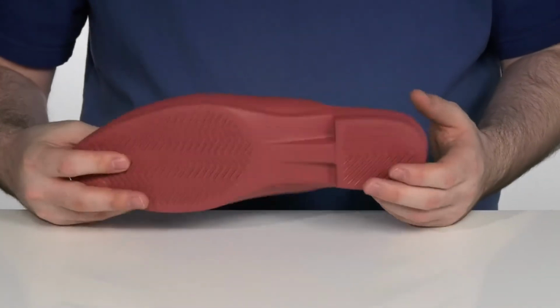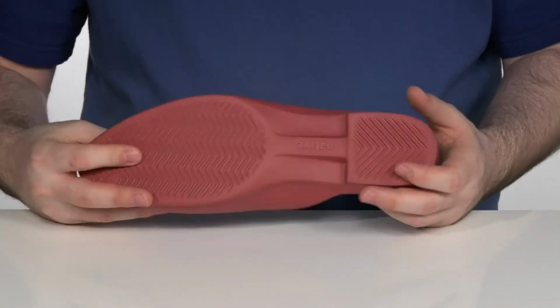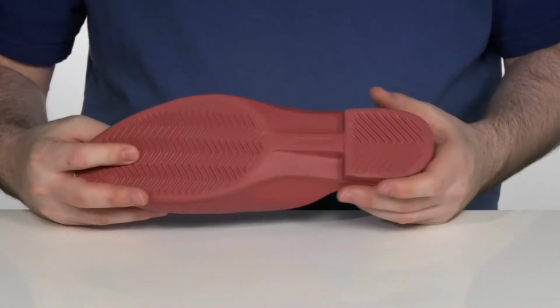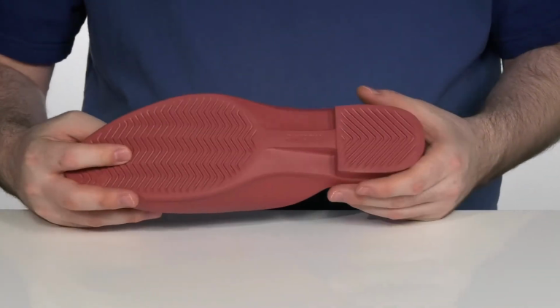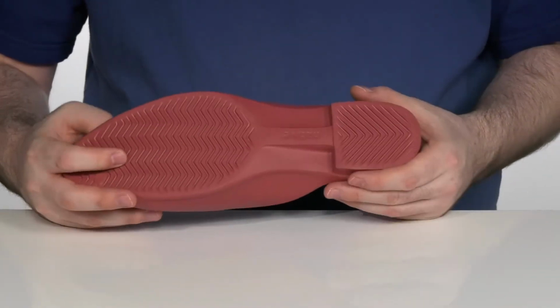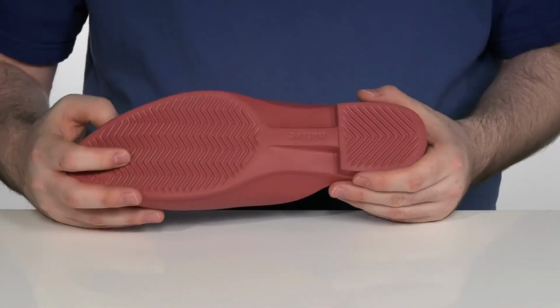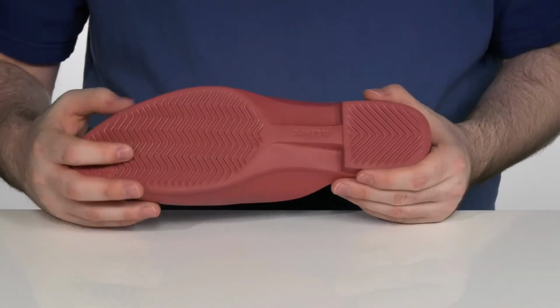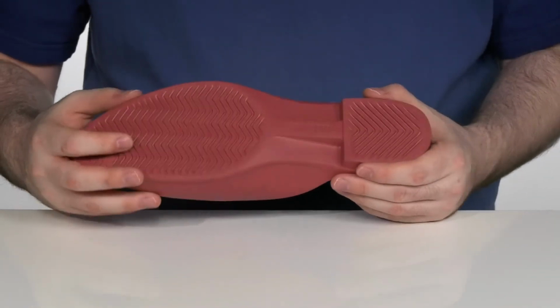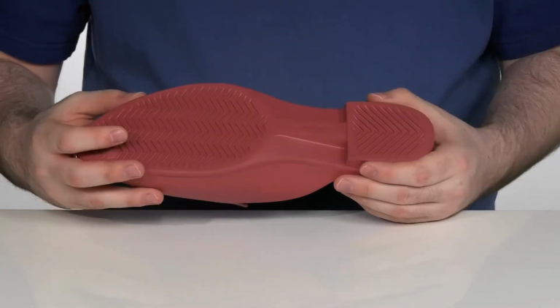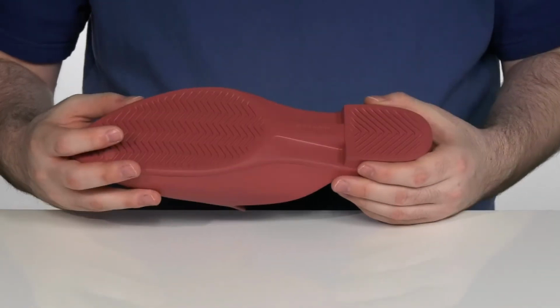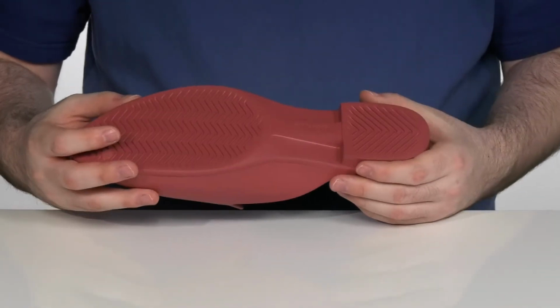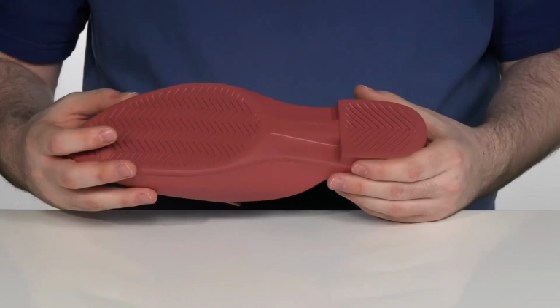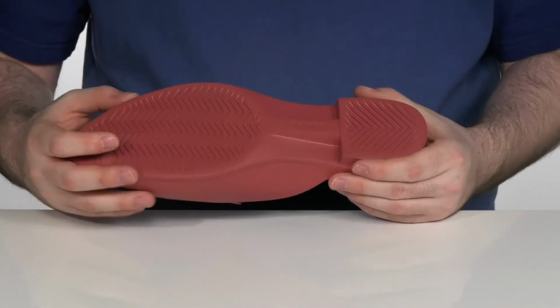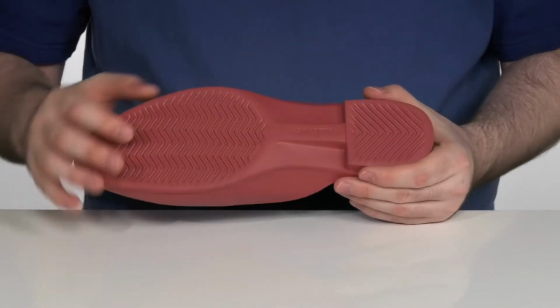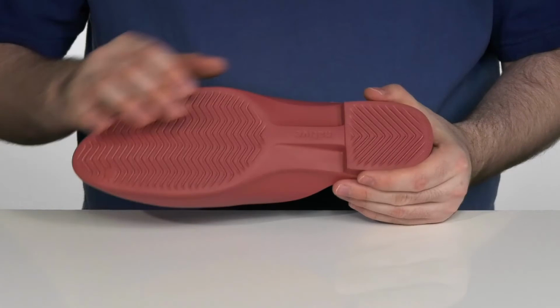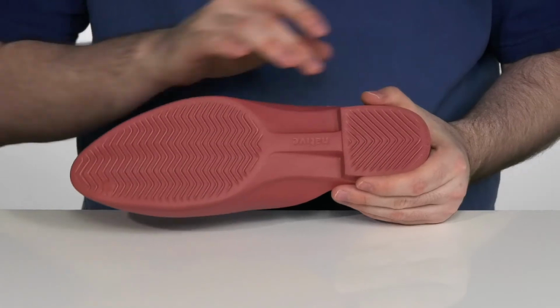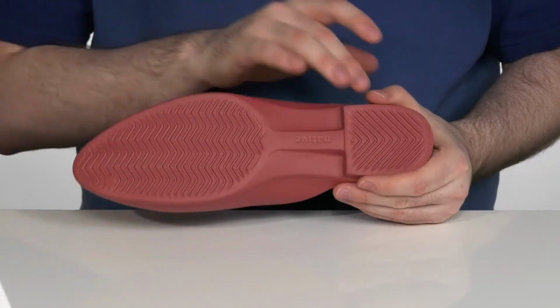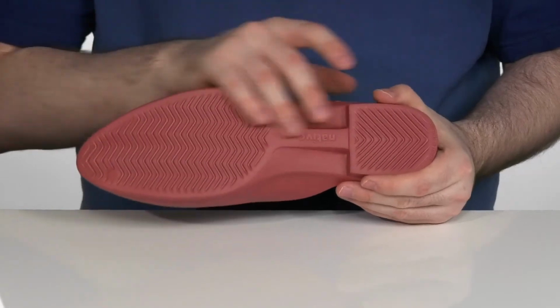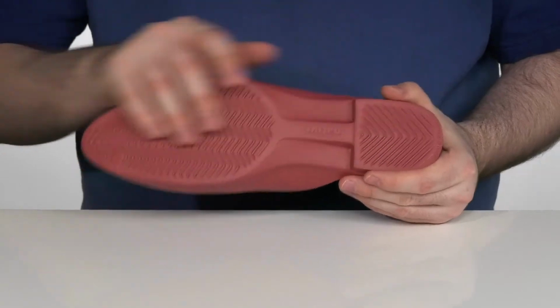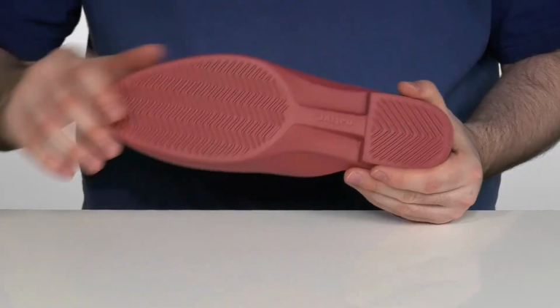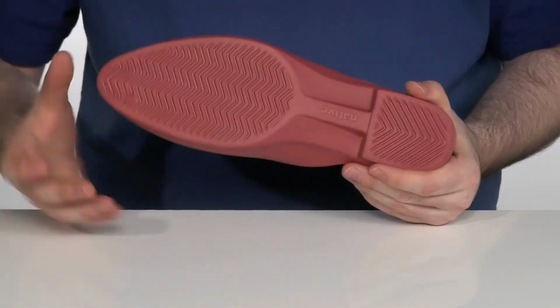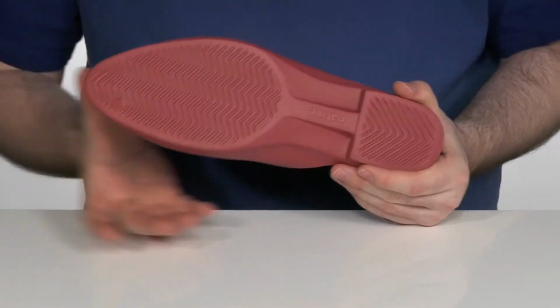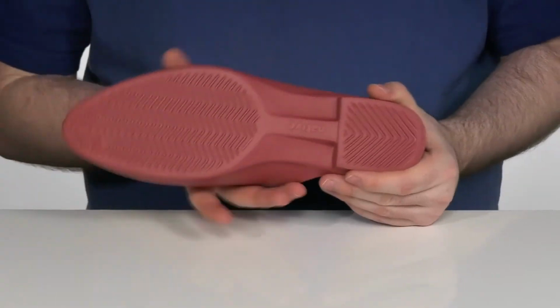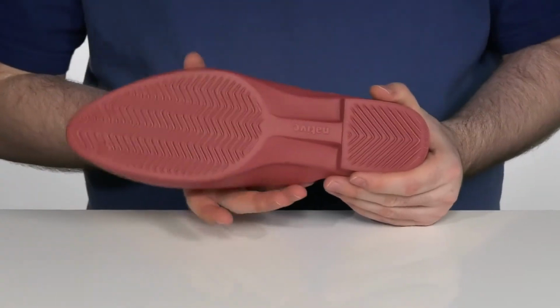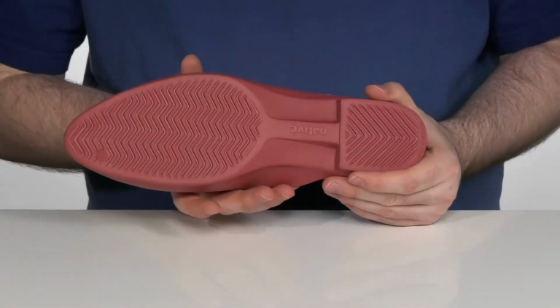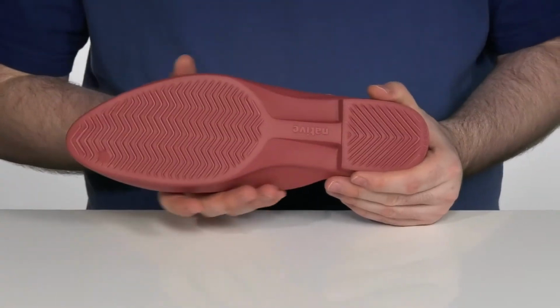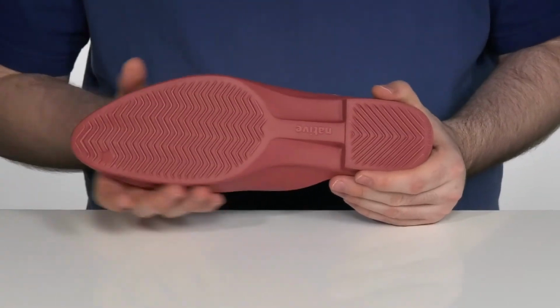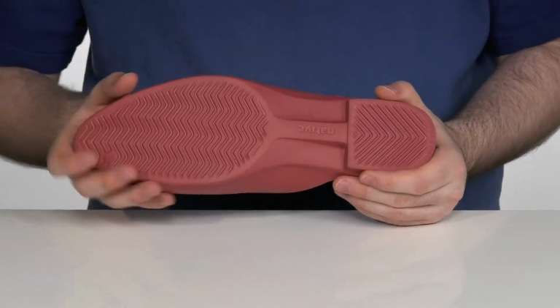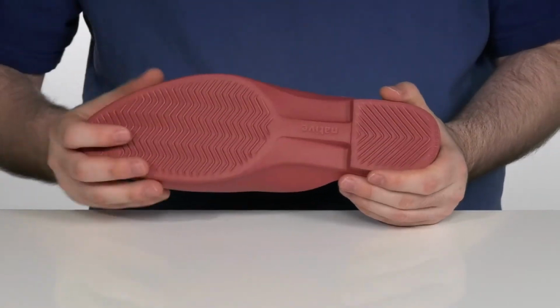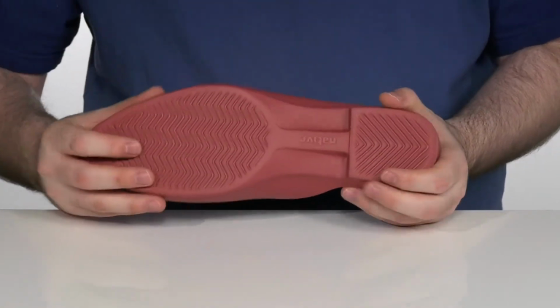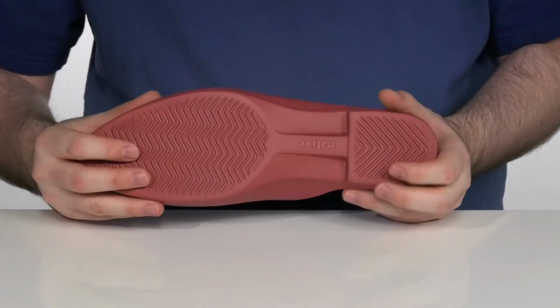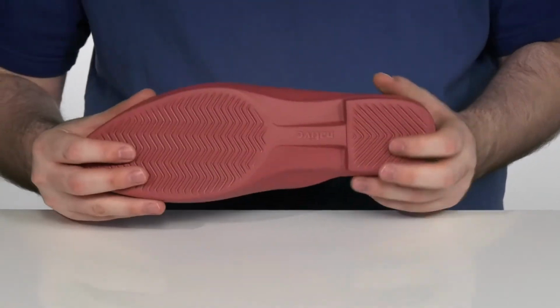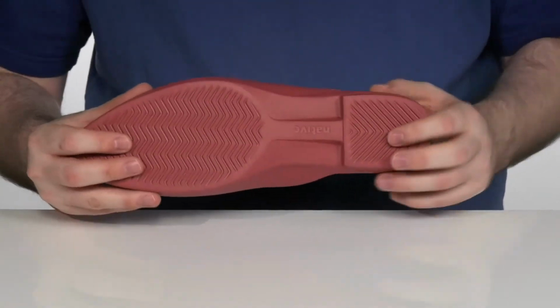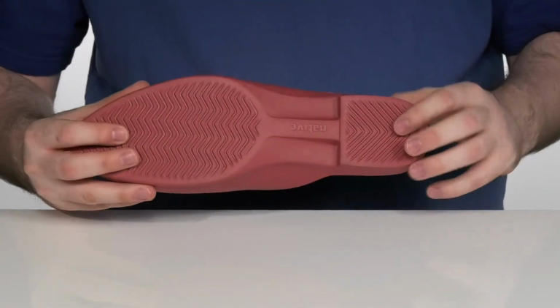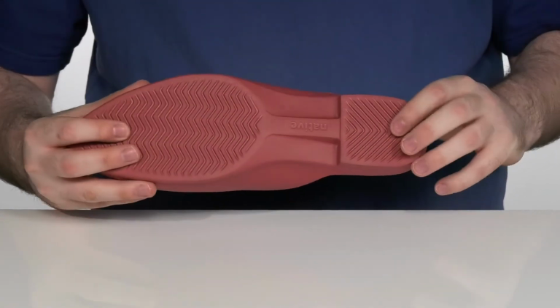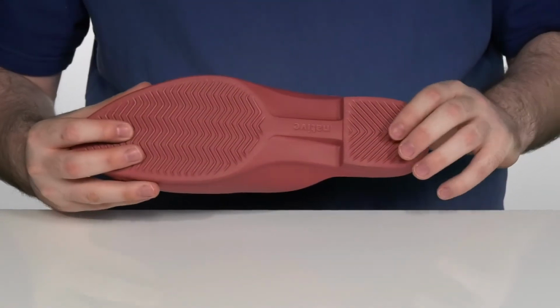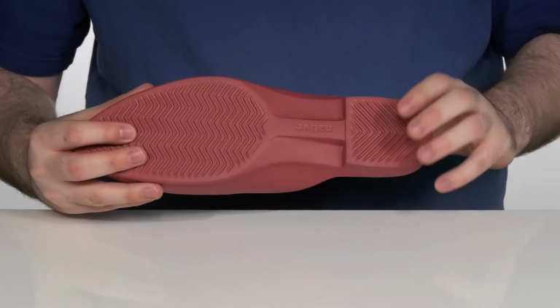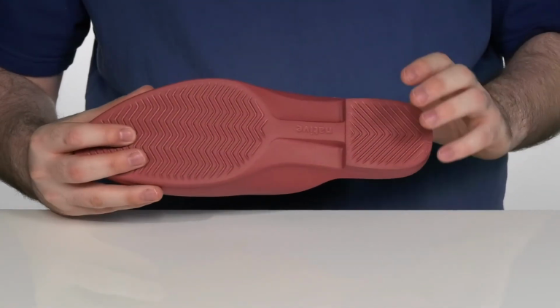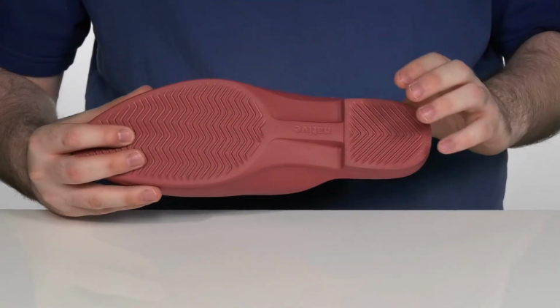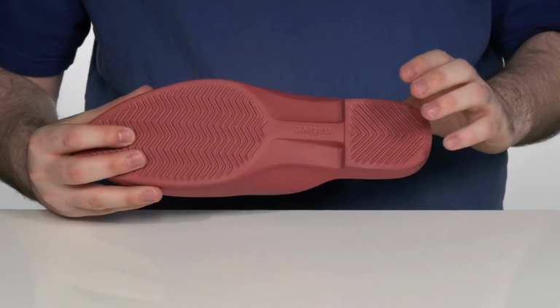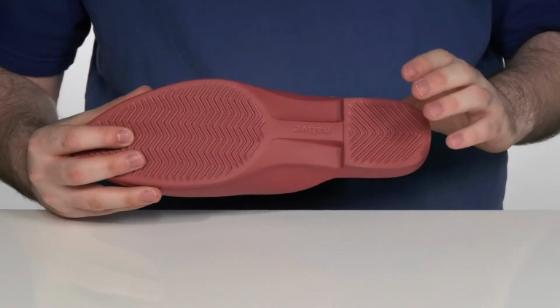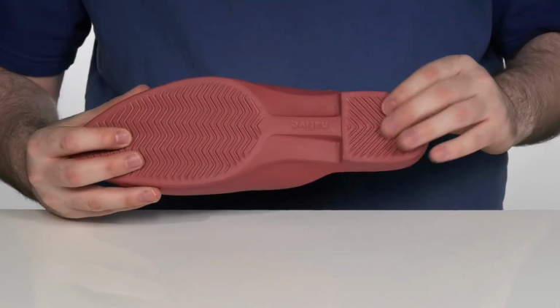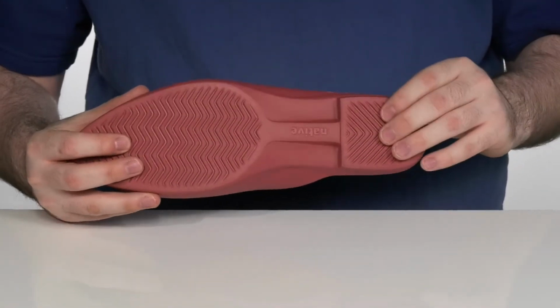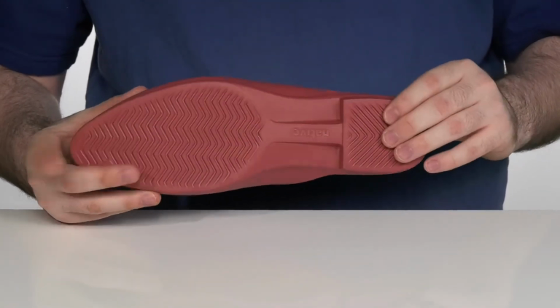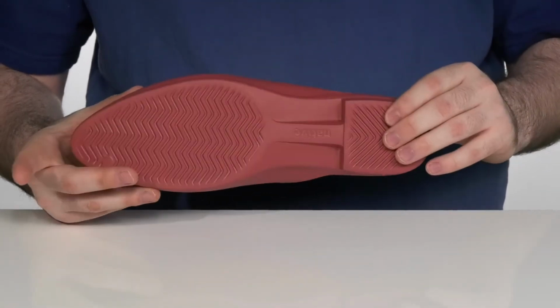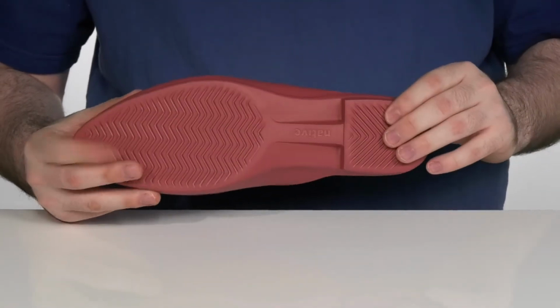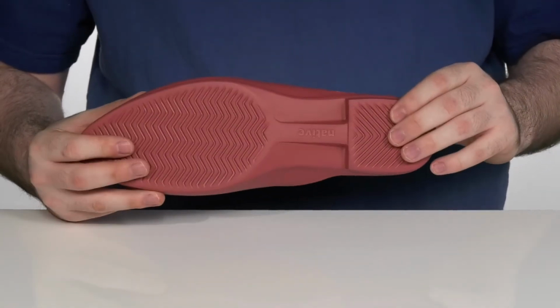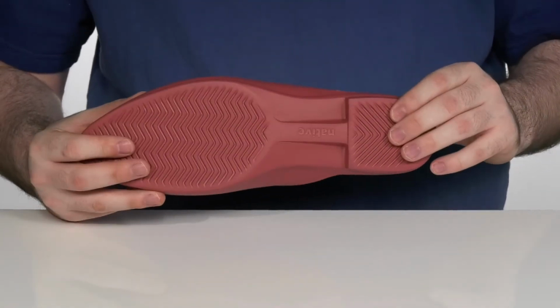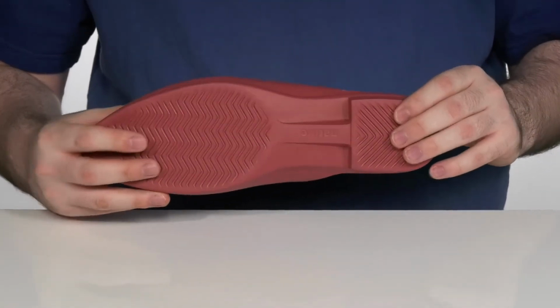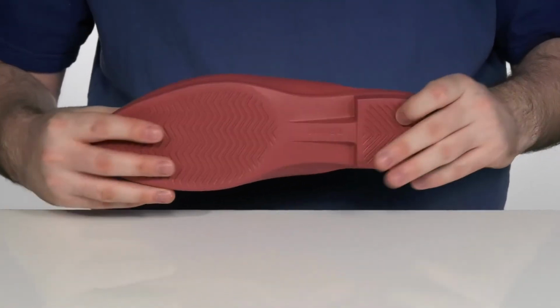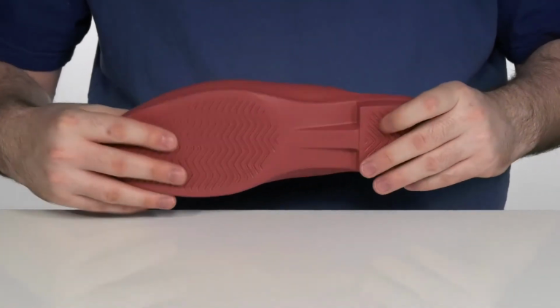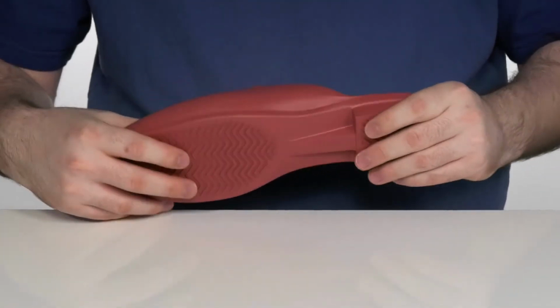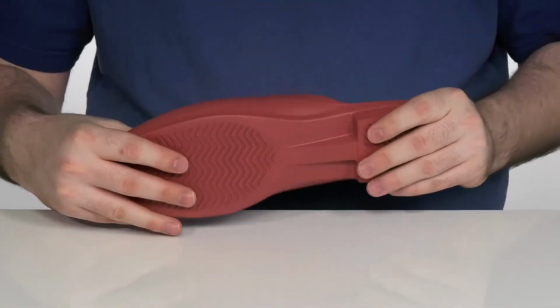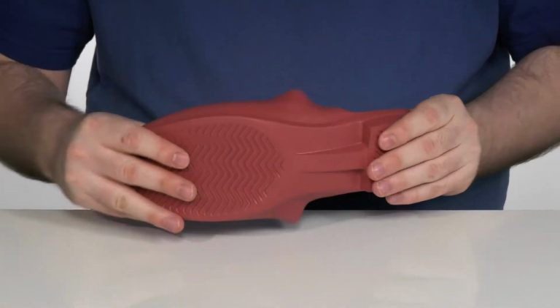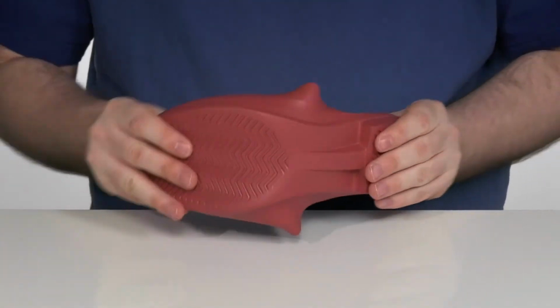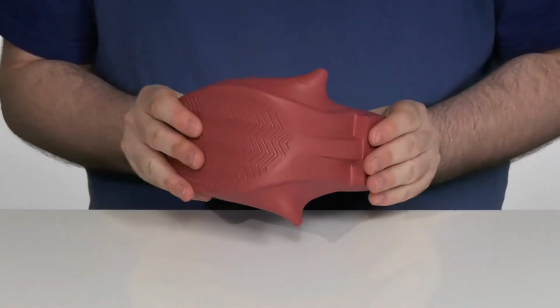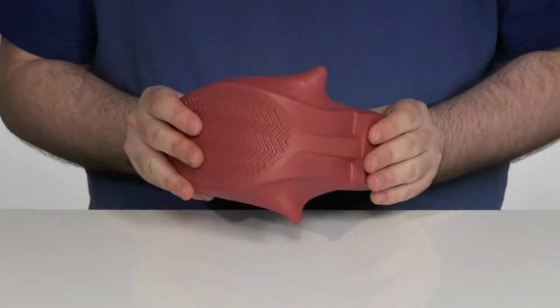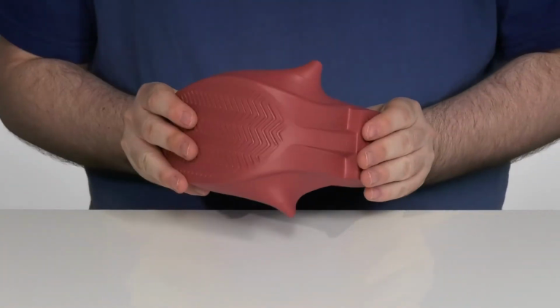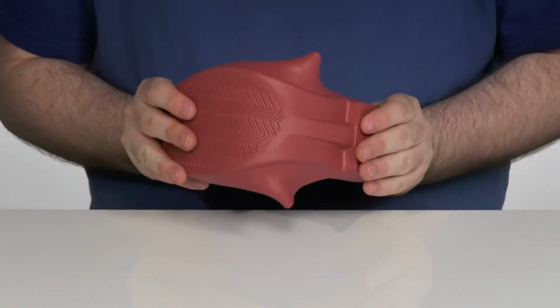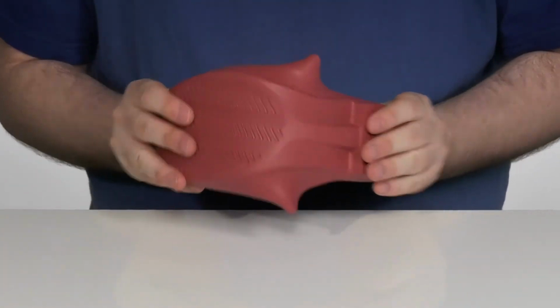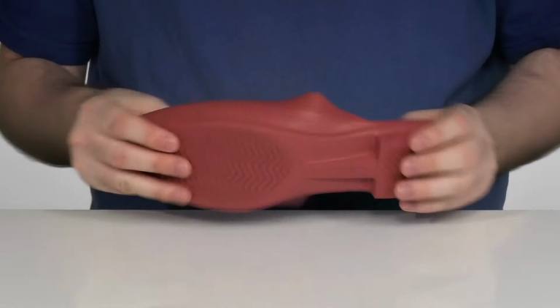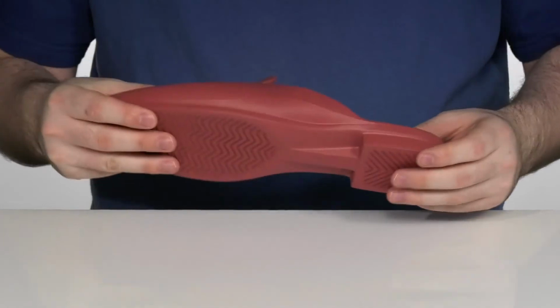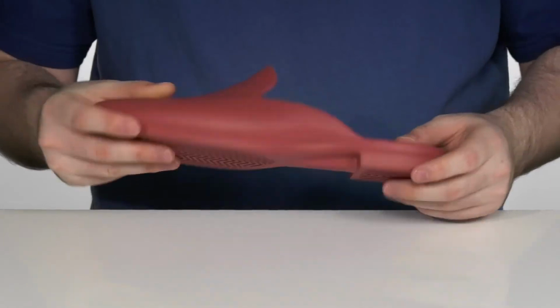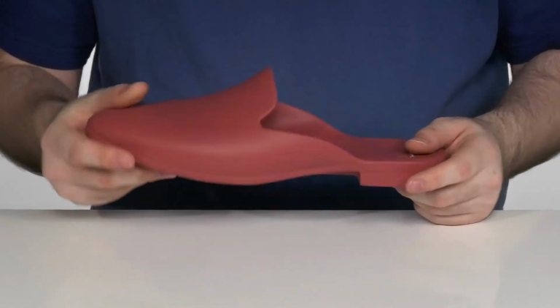The outsole is also synthetic in a nice one-piece design to give you a good grip at the heel and forefoot, and it's got plenty of flex.